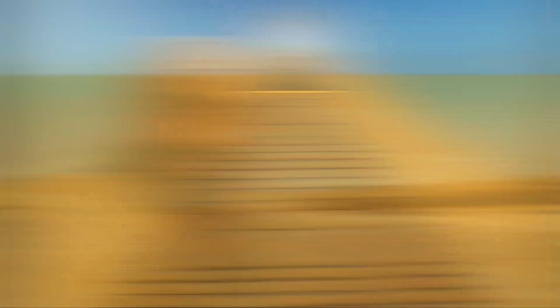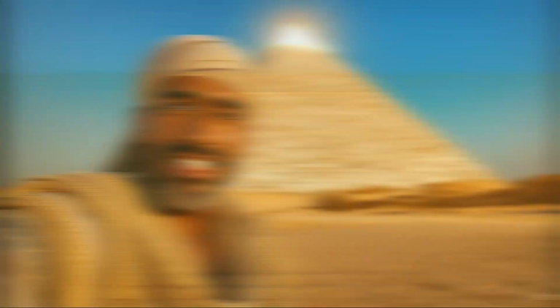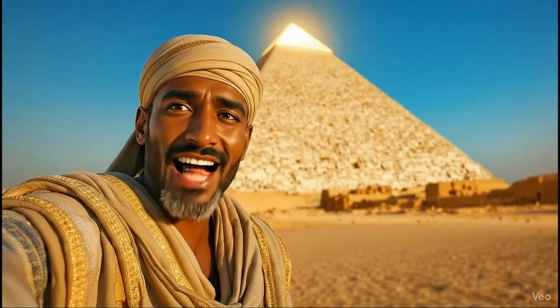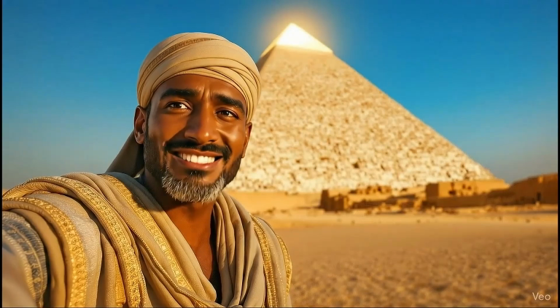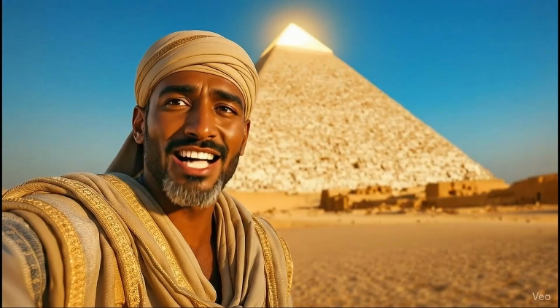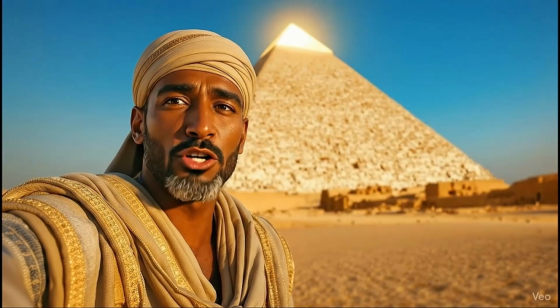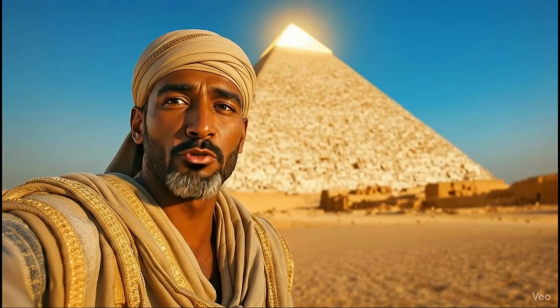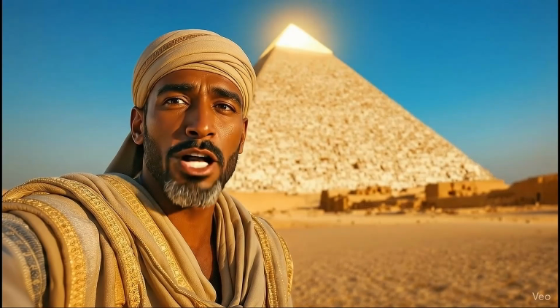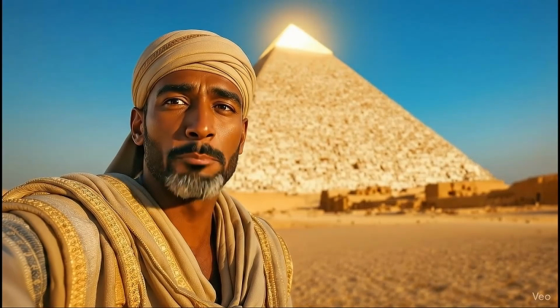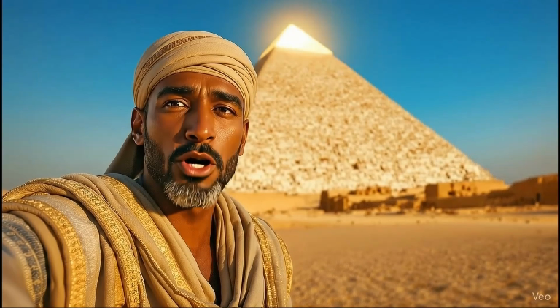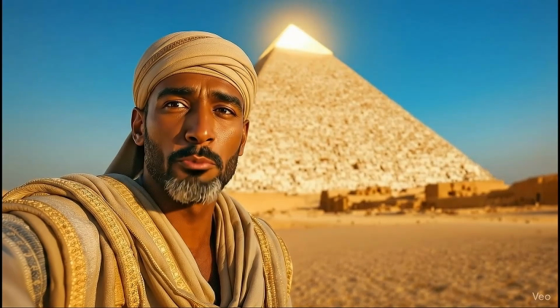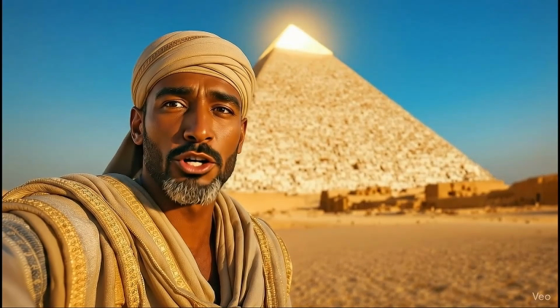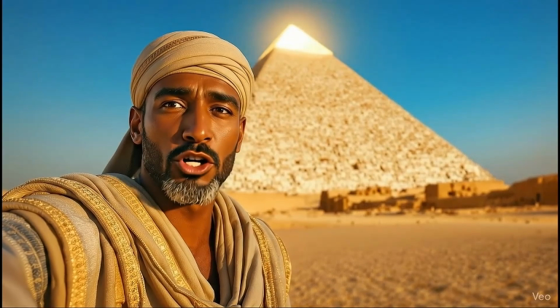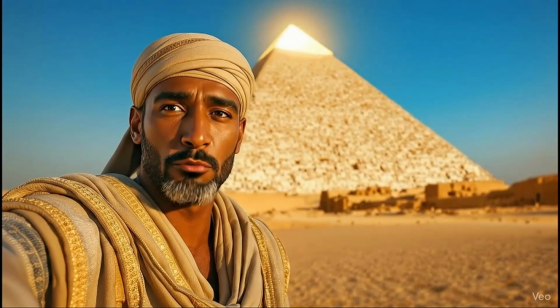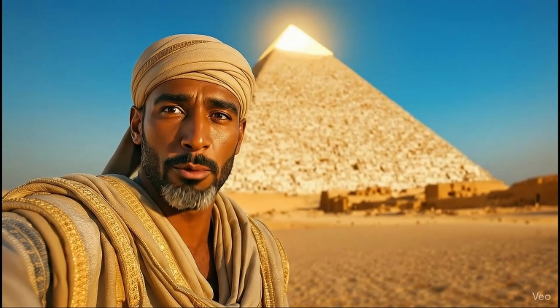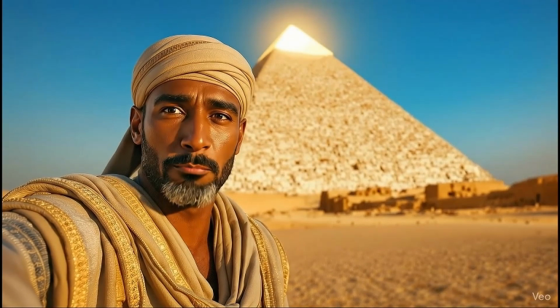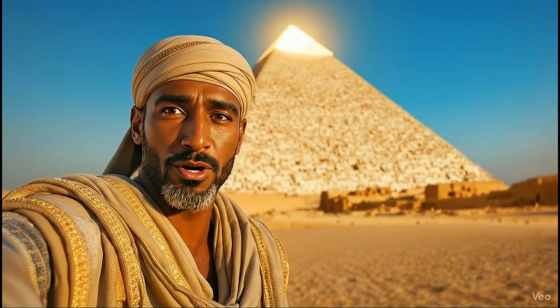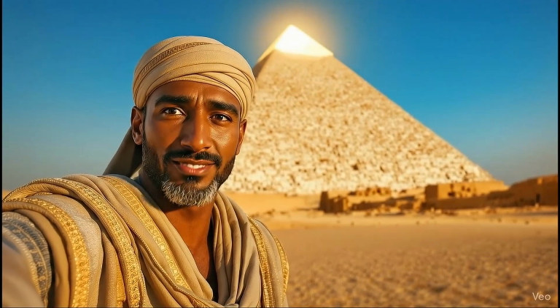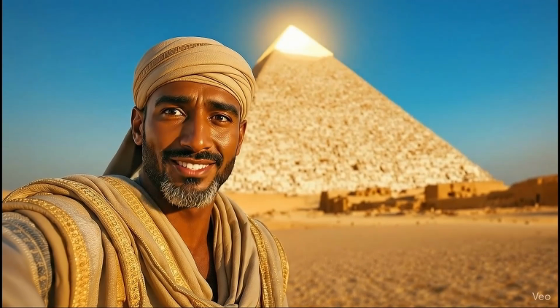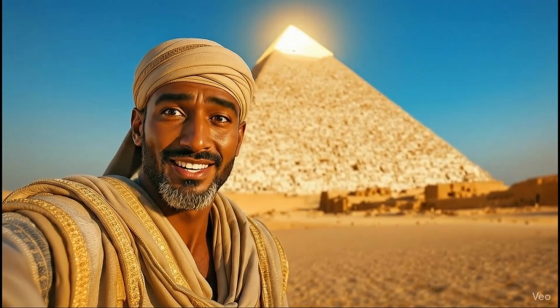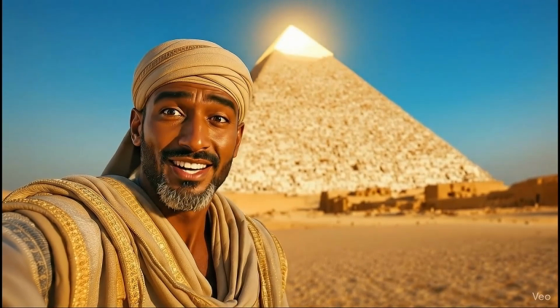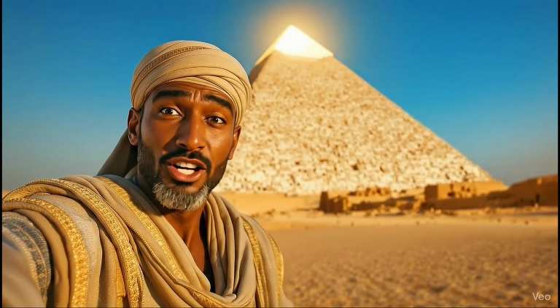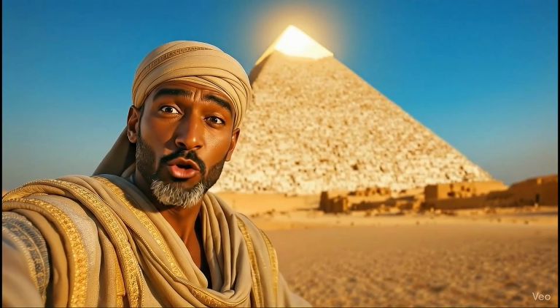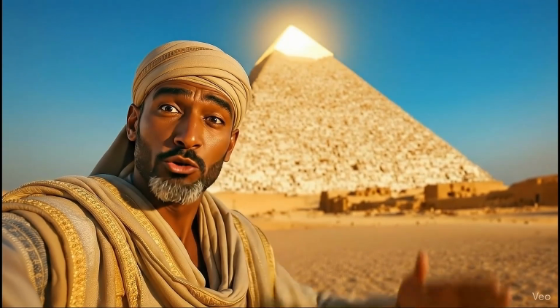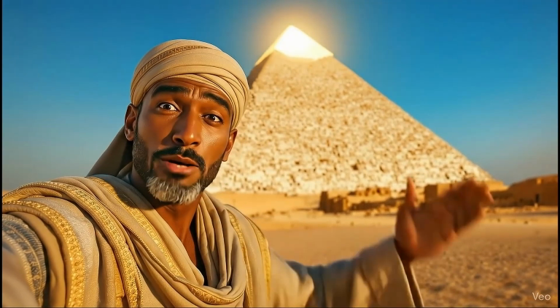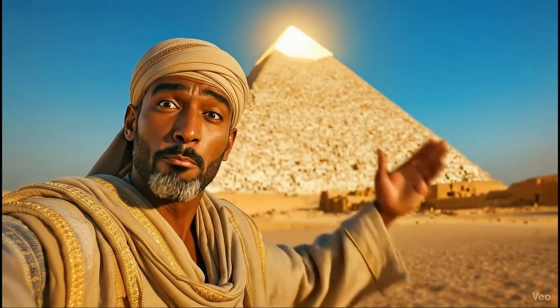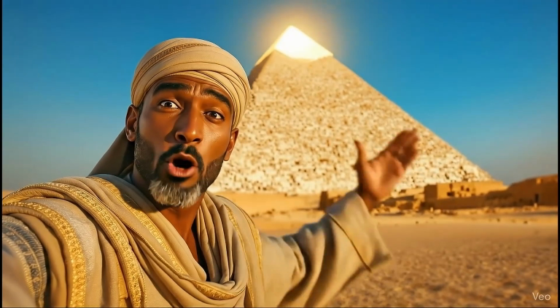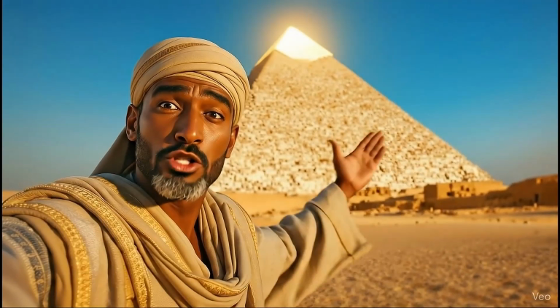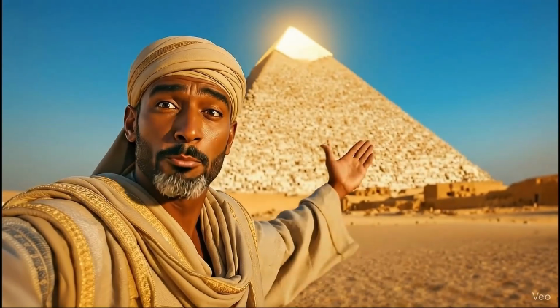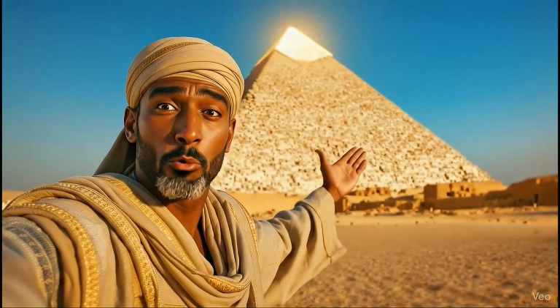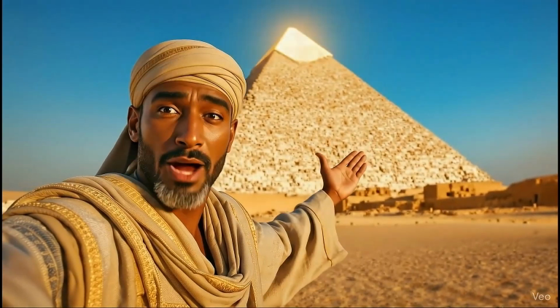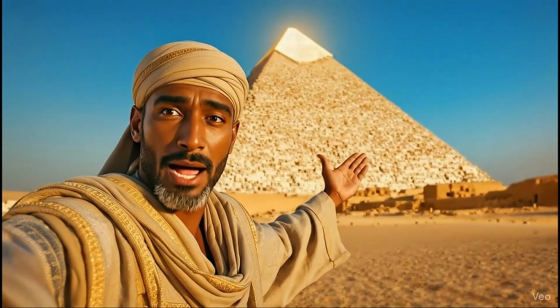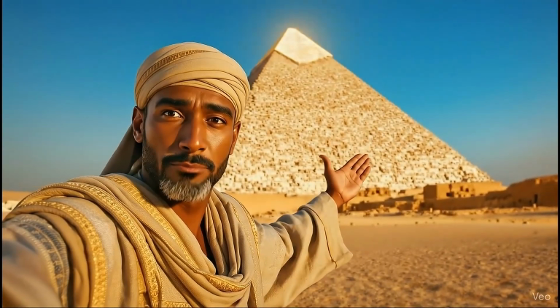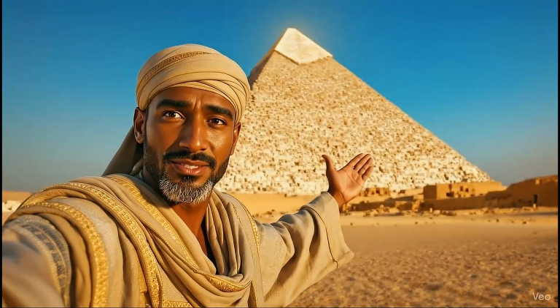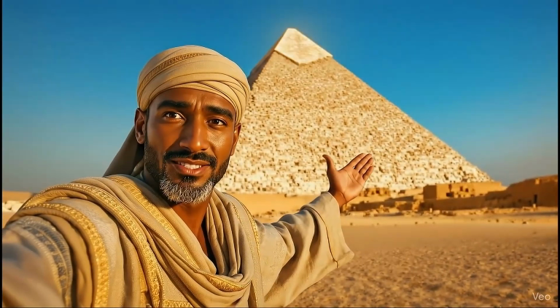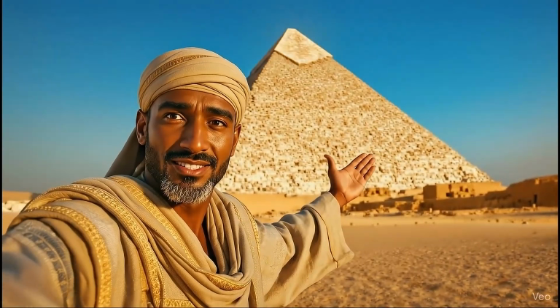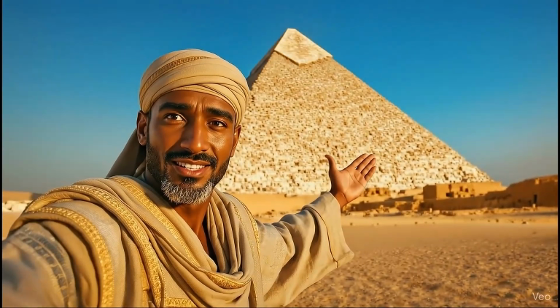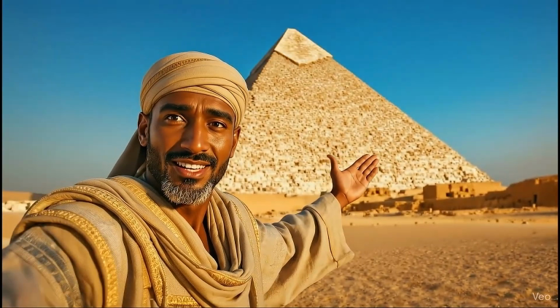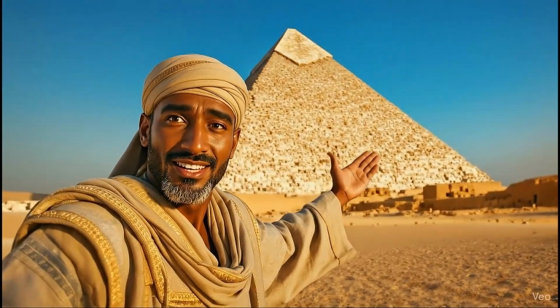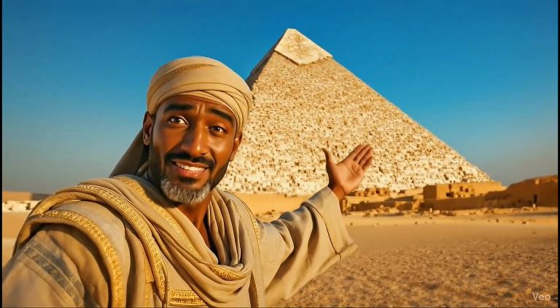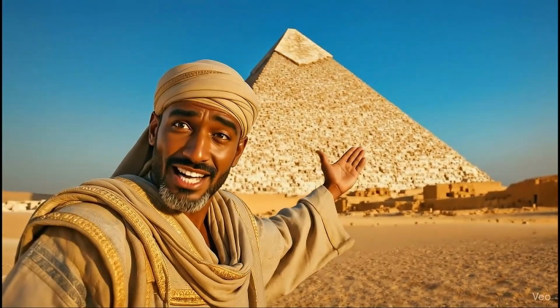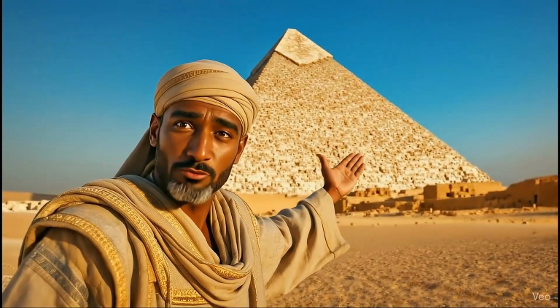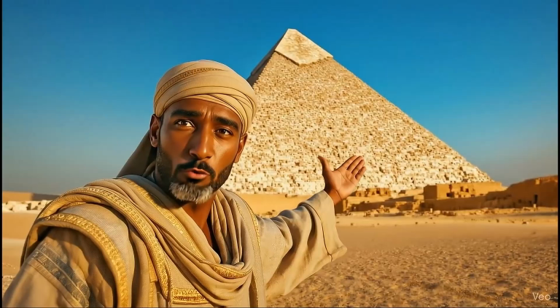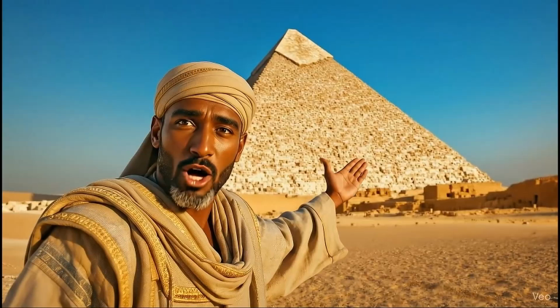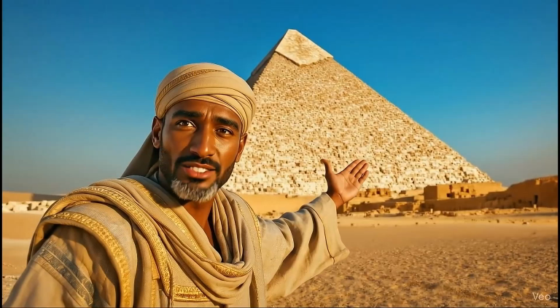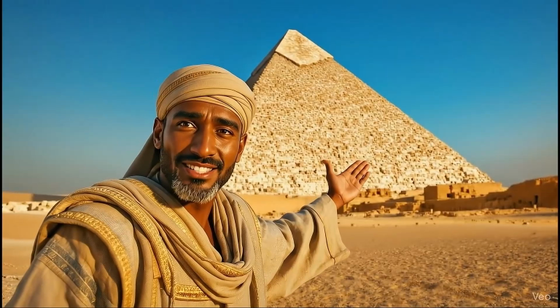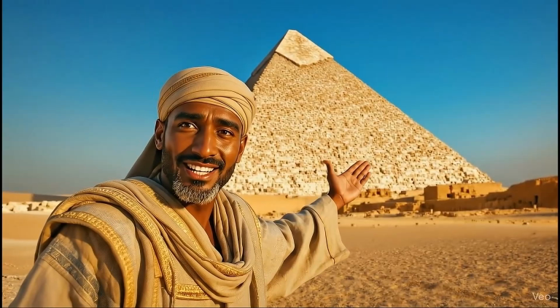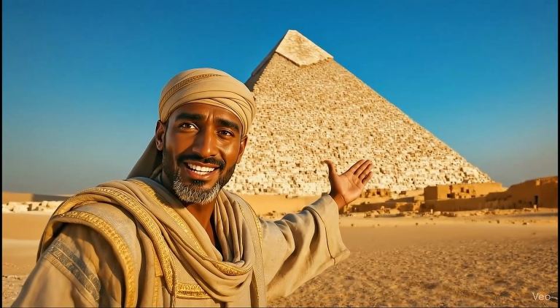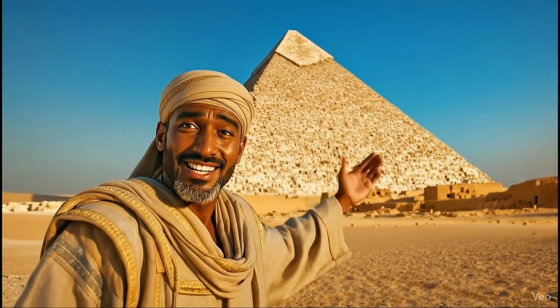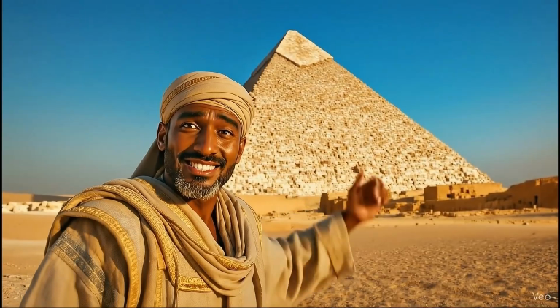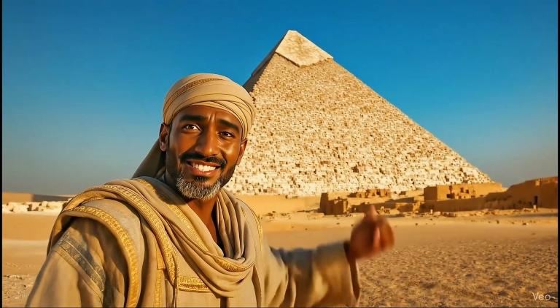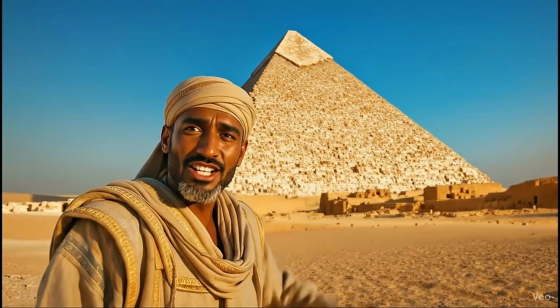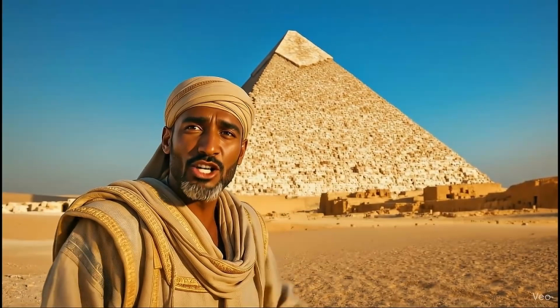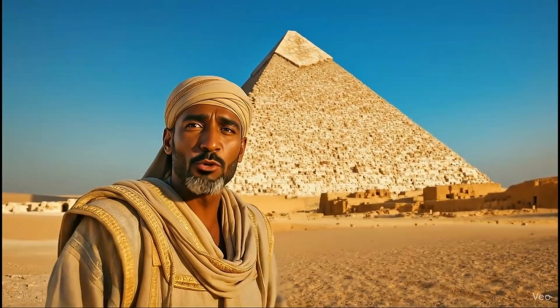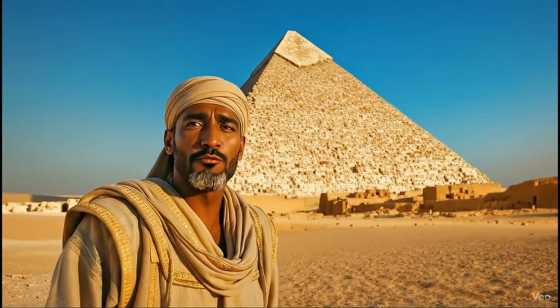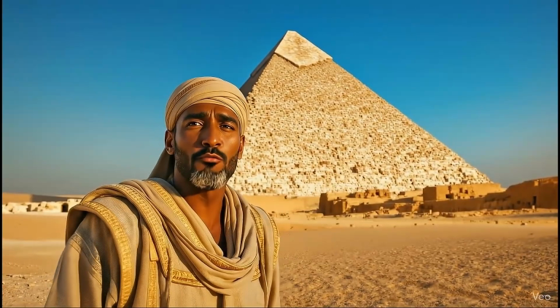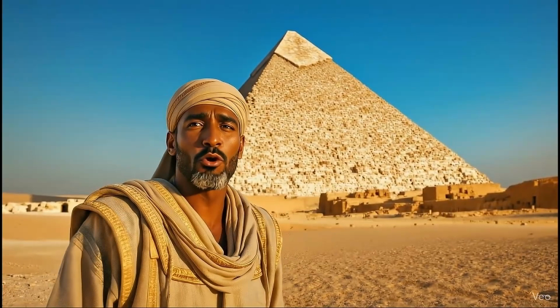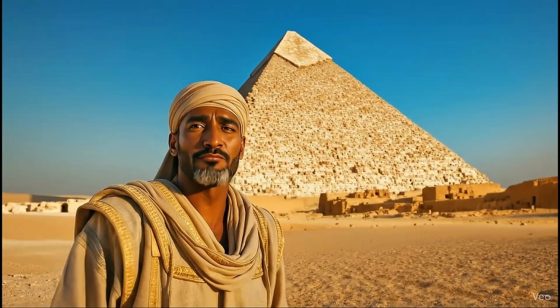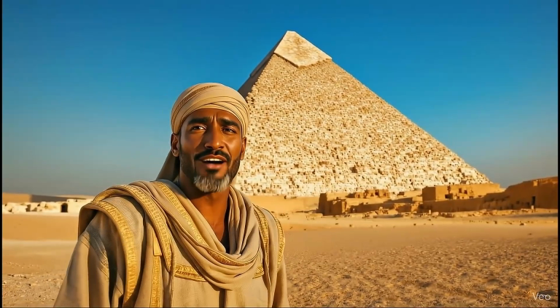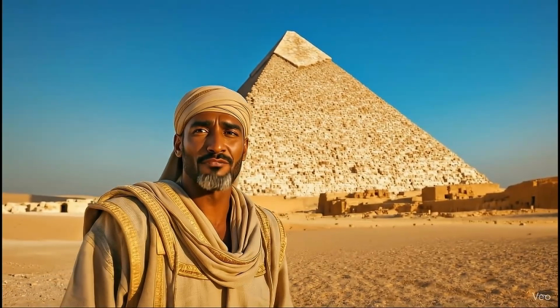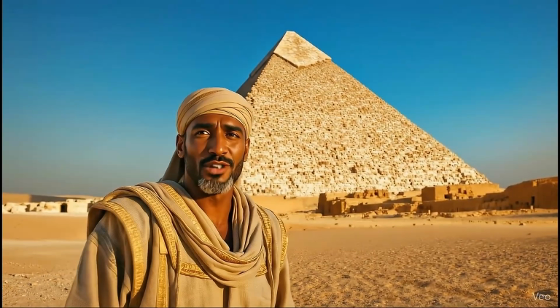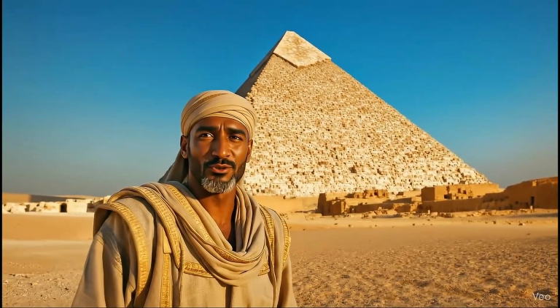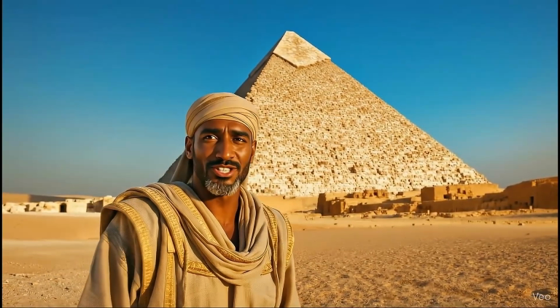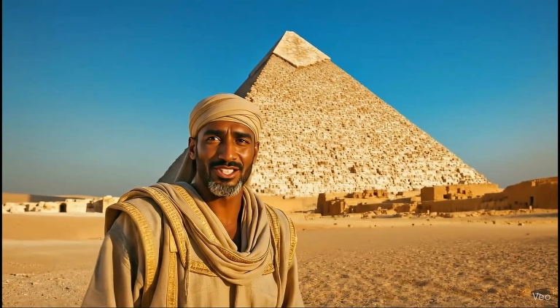That's how the Great Pyramid could have been built, using multiple ramps. Thanks for watching. See you in 4500 years.